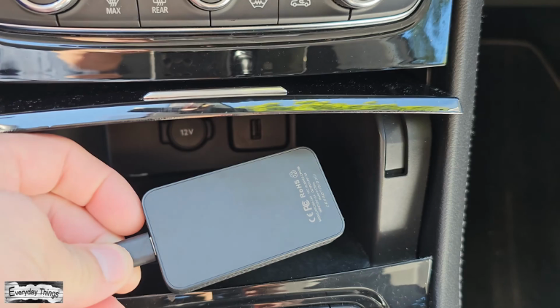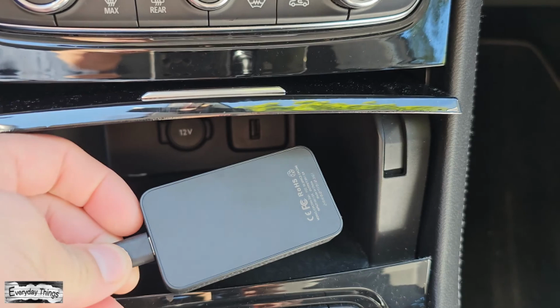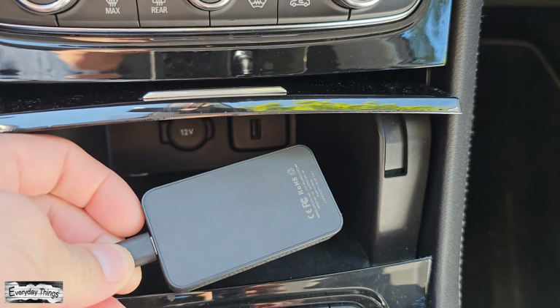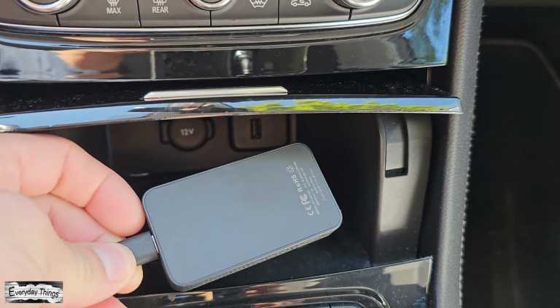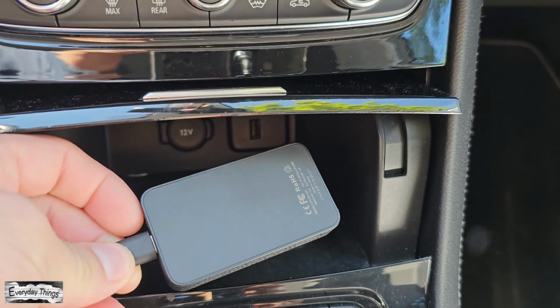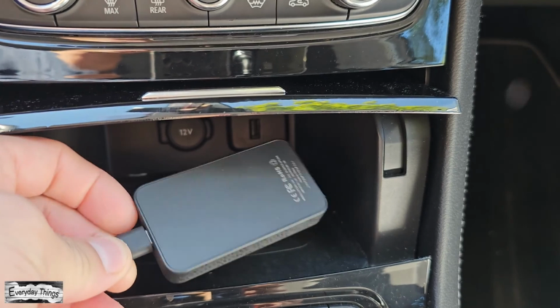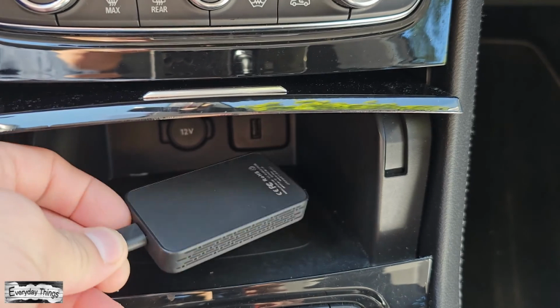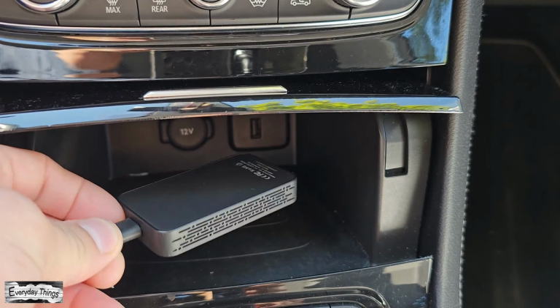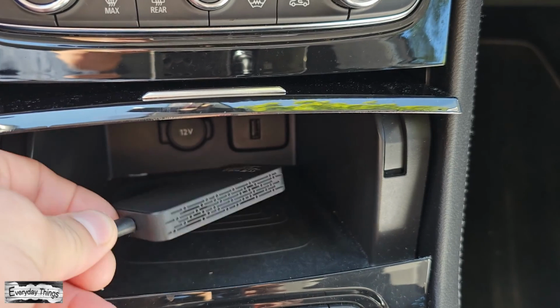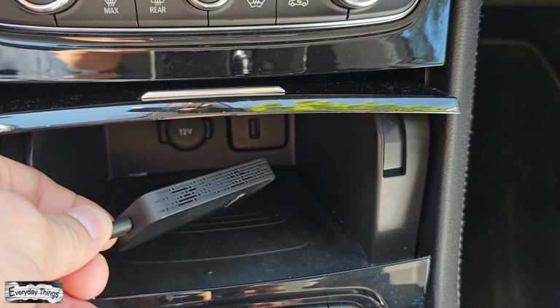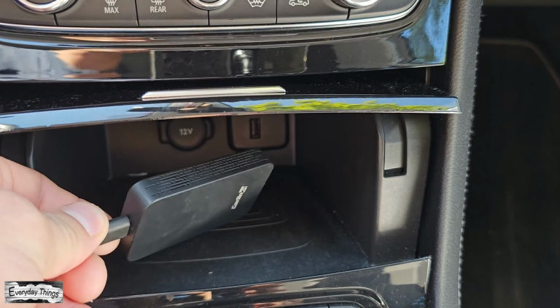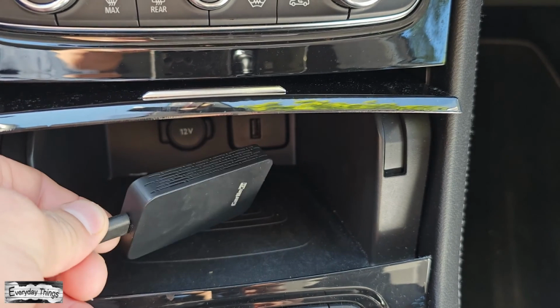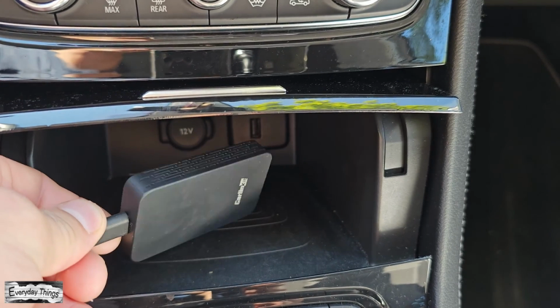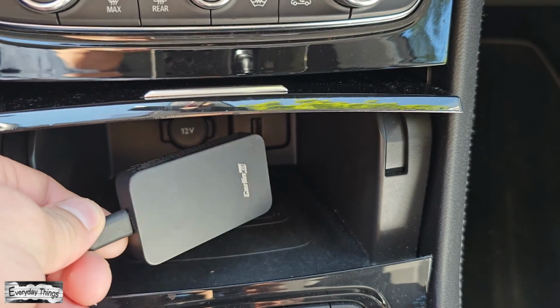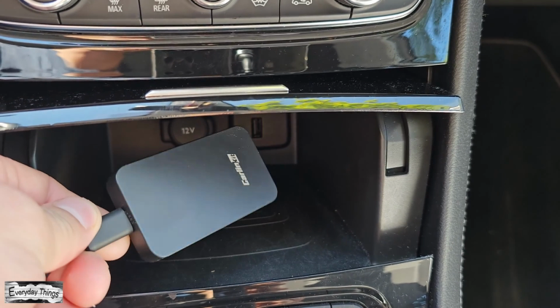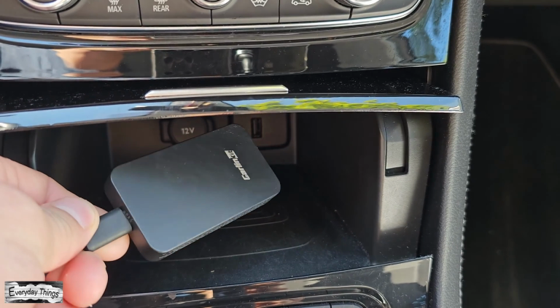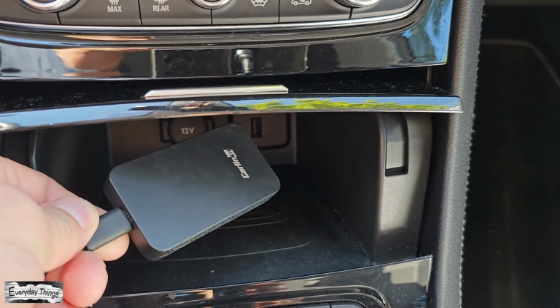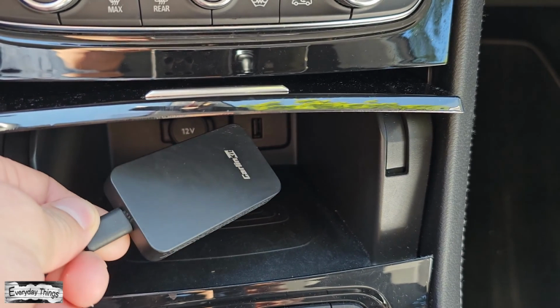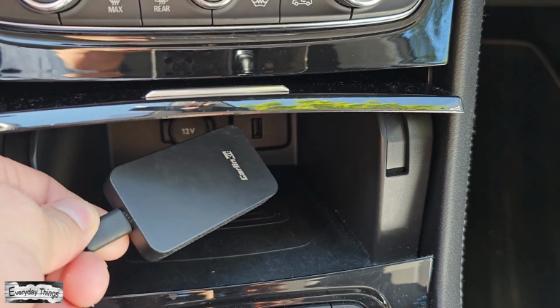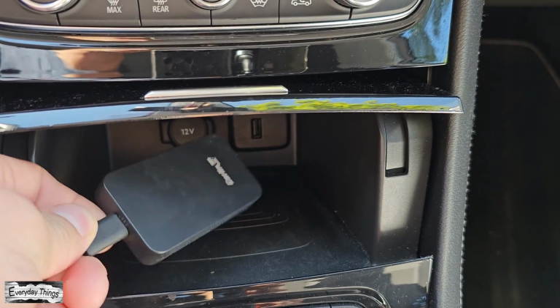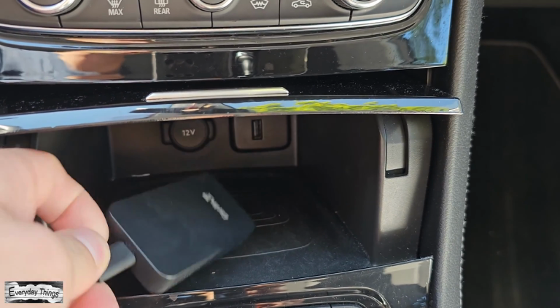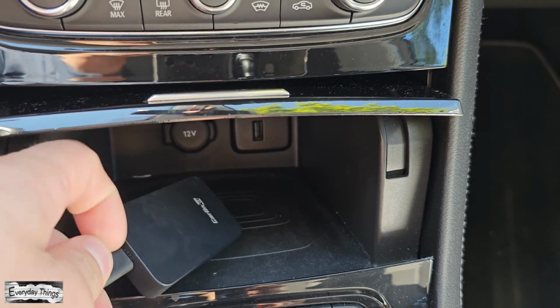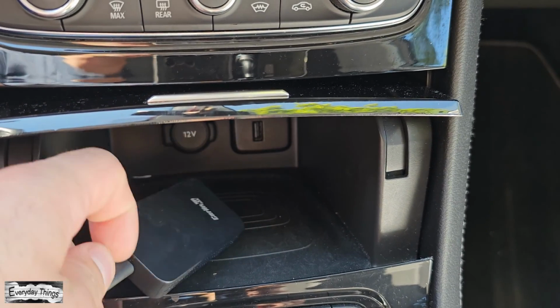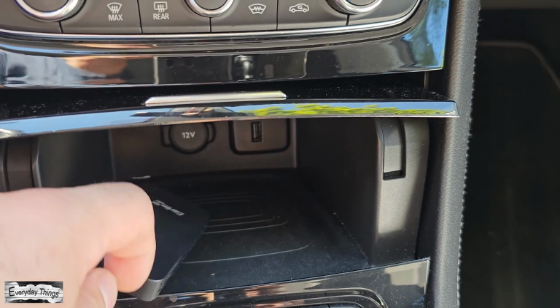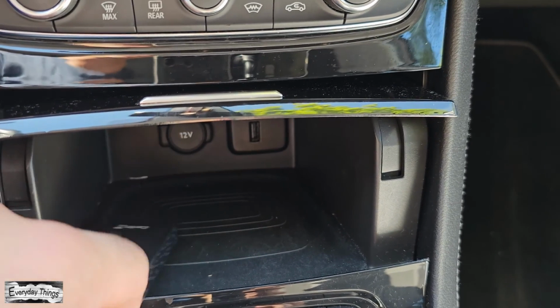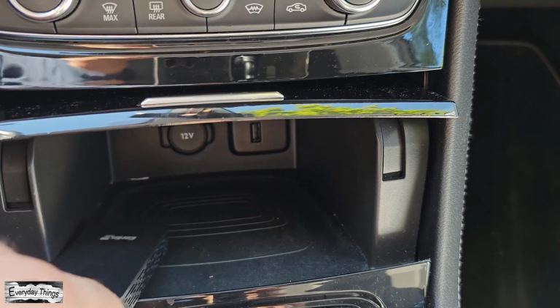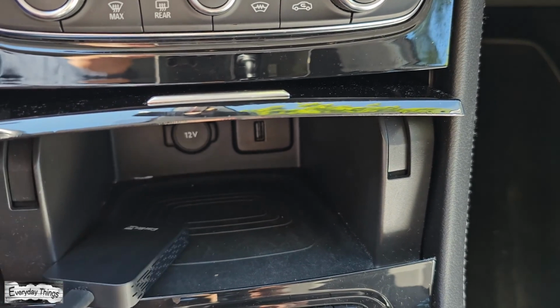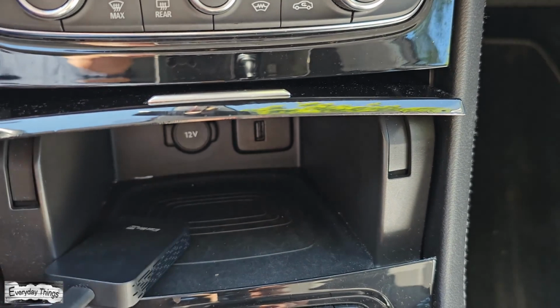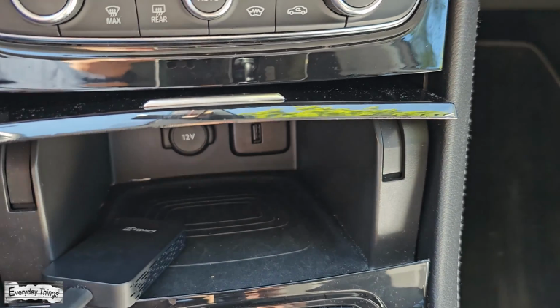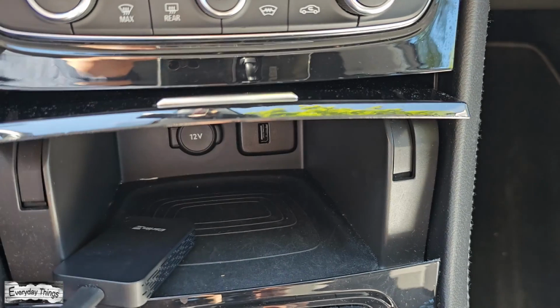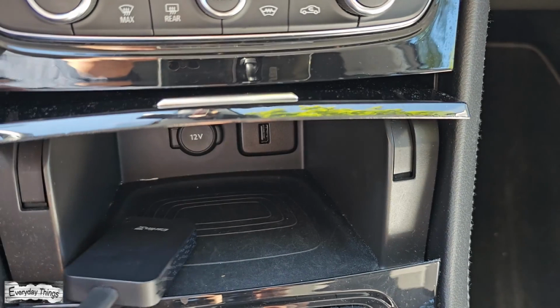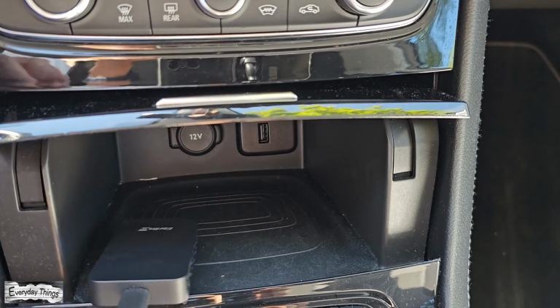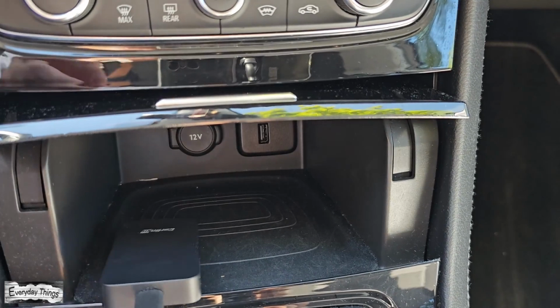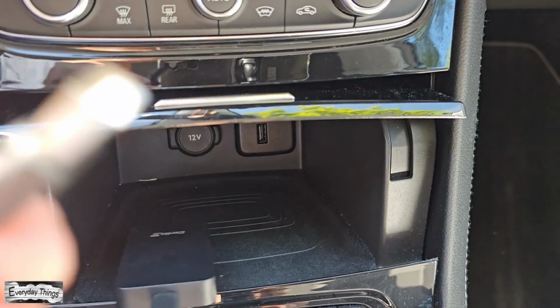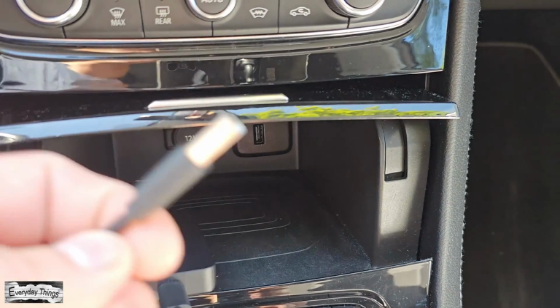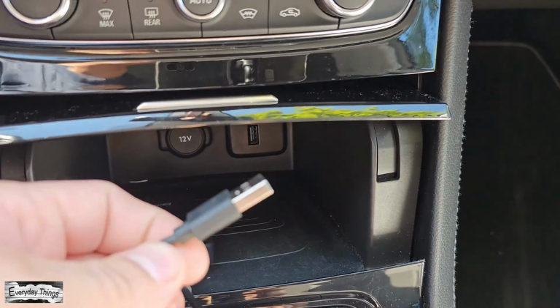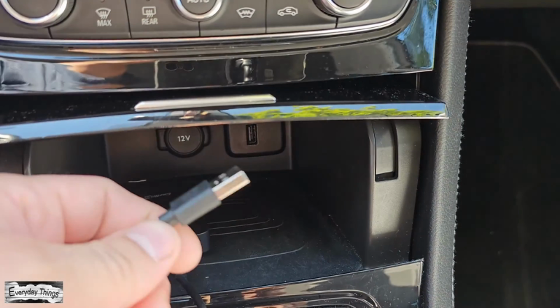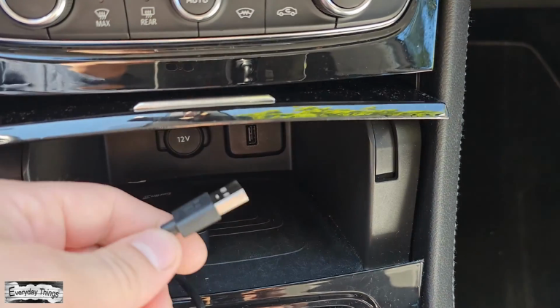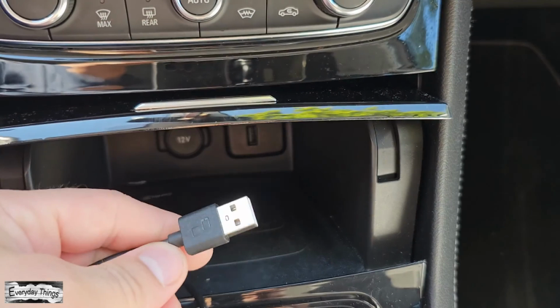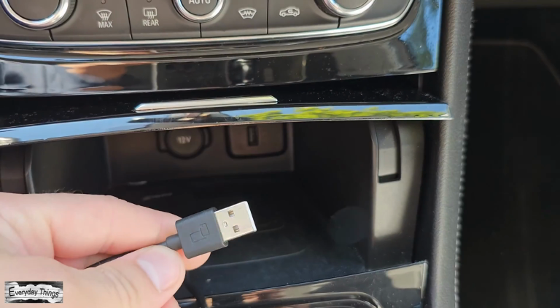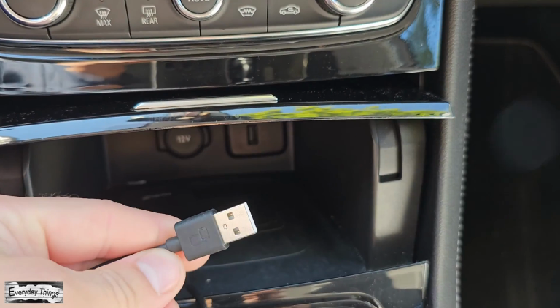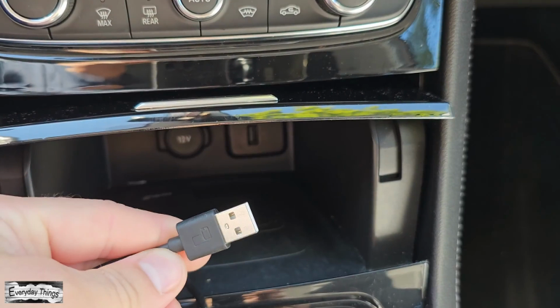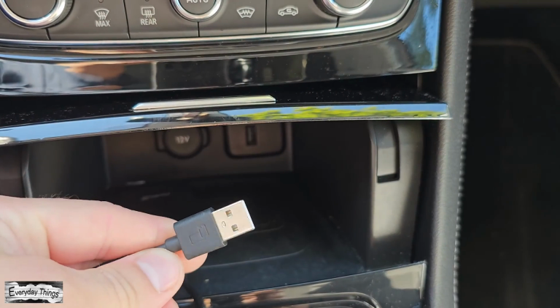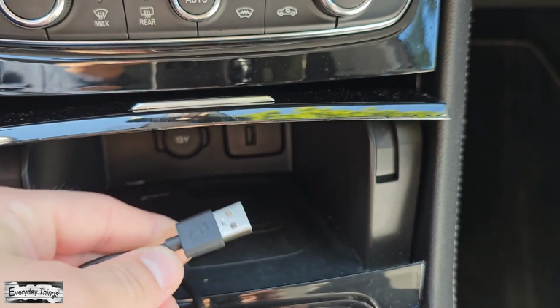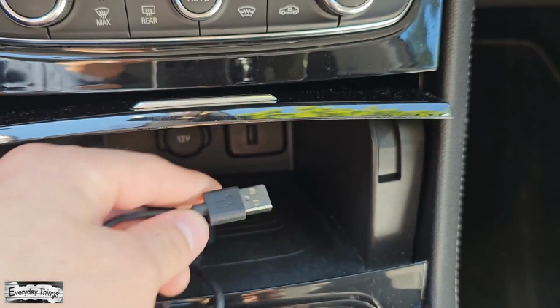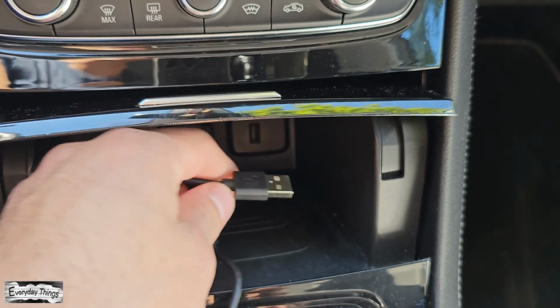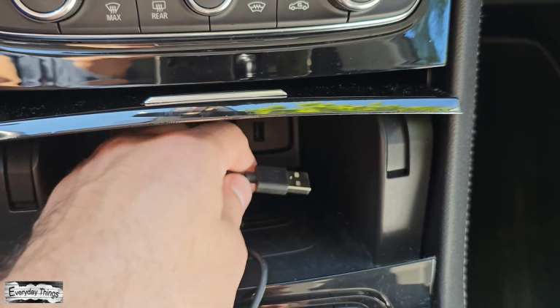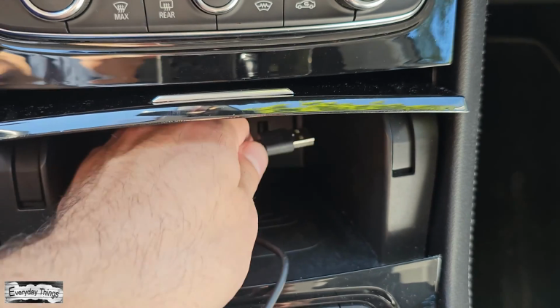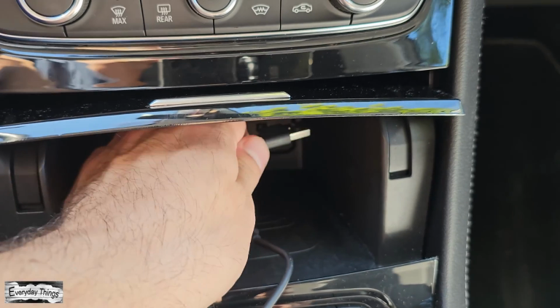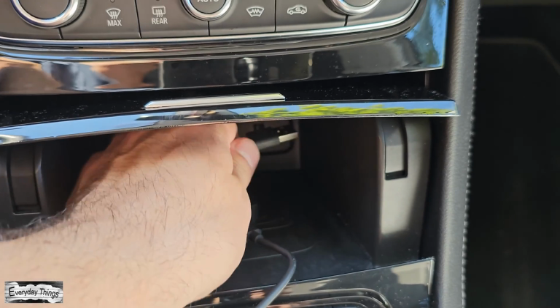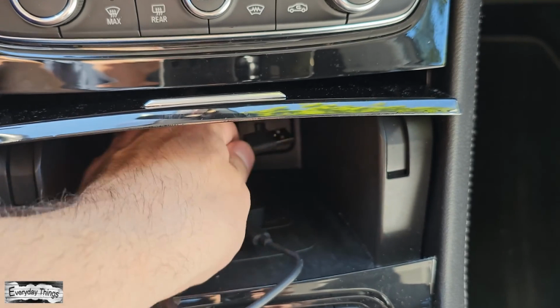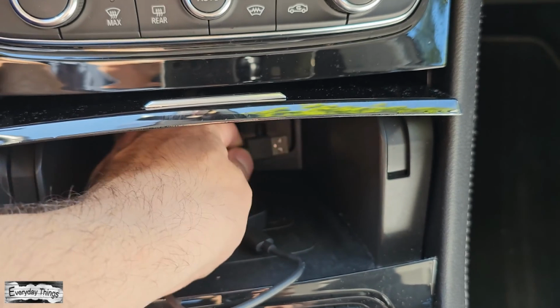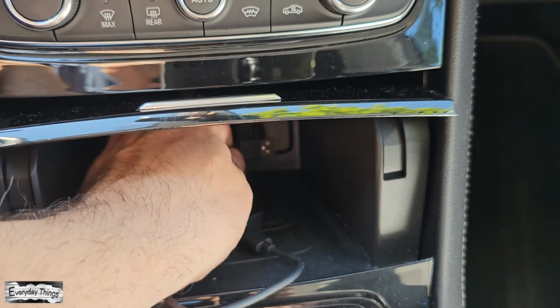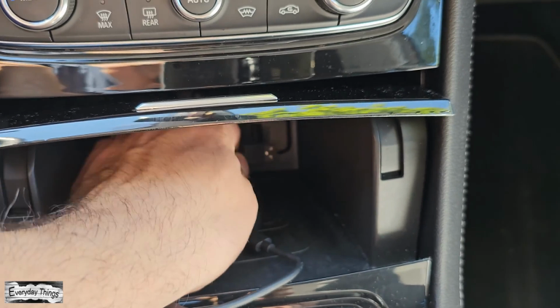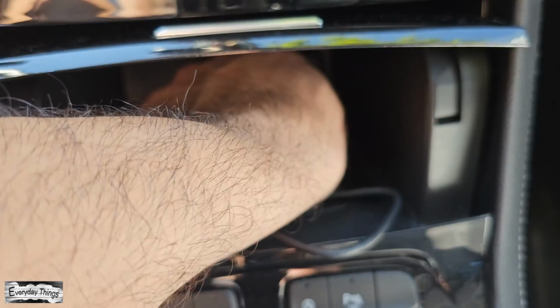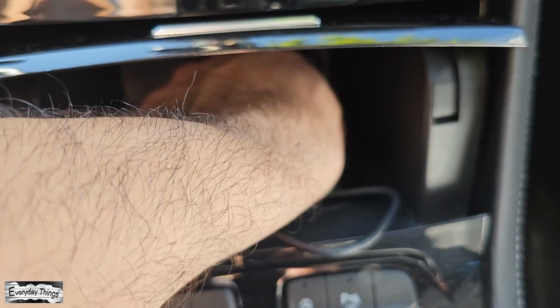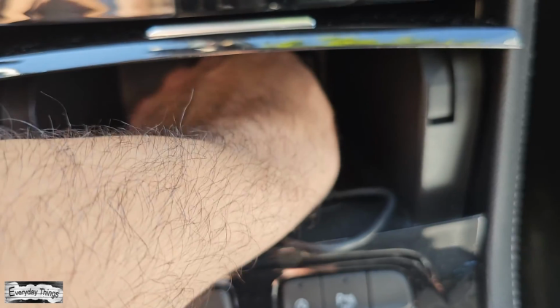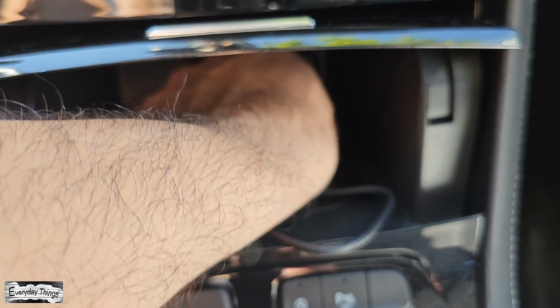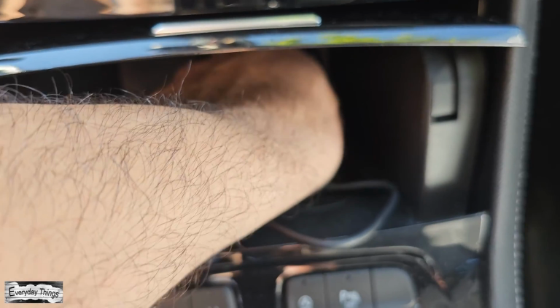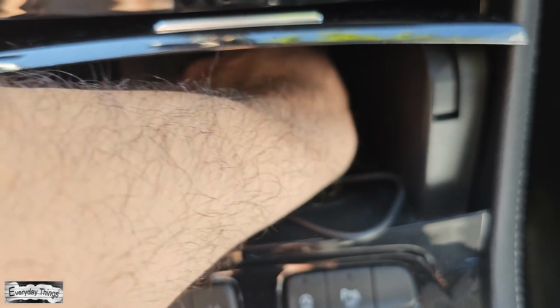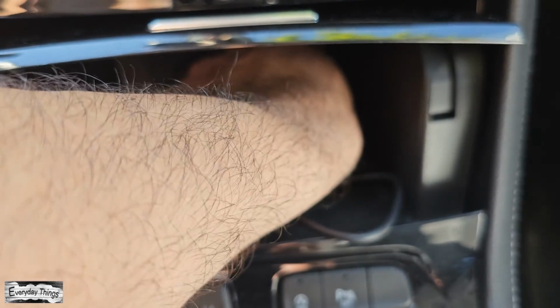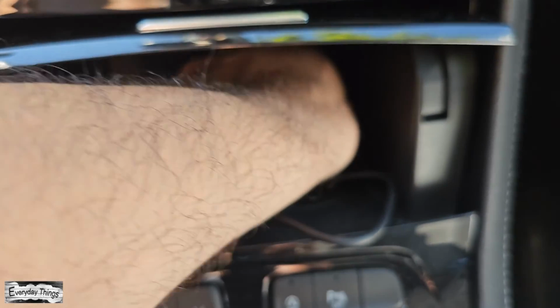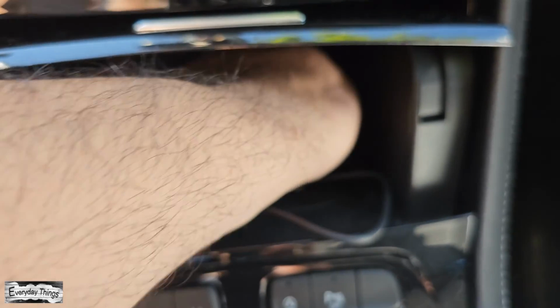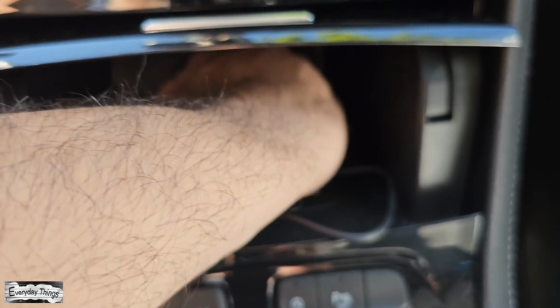Welcome to today's video where I'll walk you through the process of resetting your Carline Kit device to its factory settings. So, let's get started.